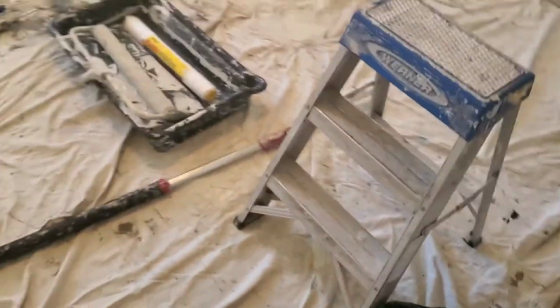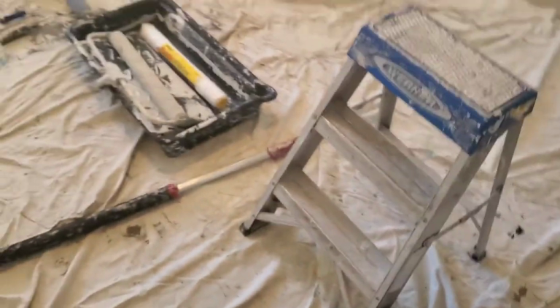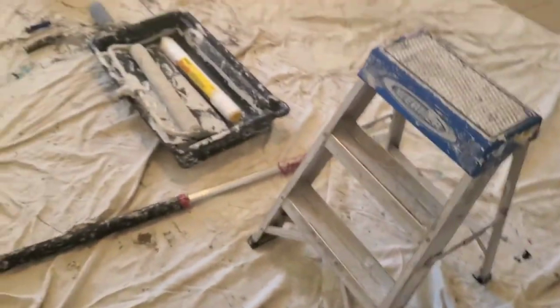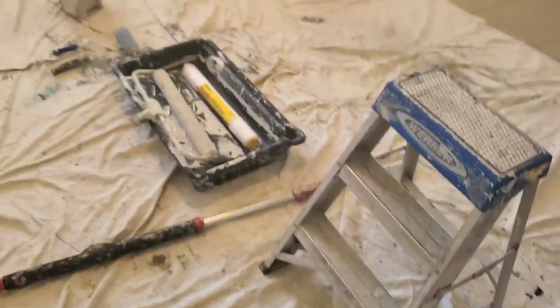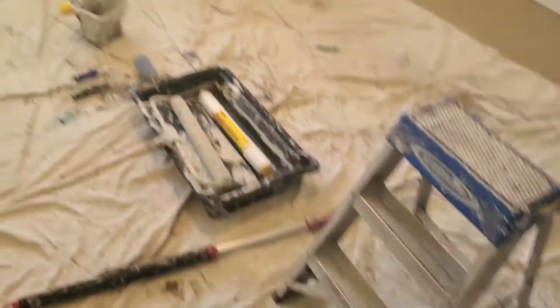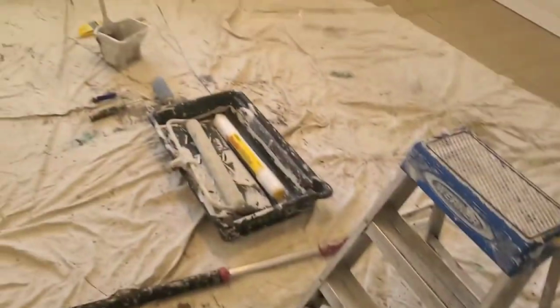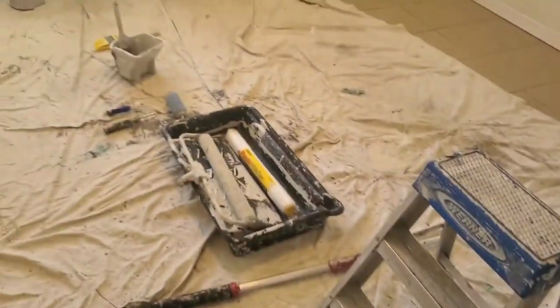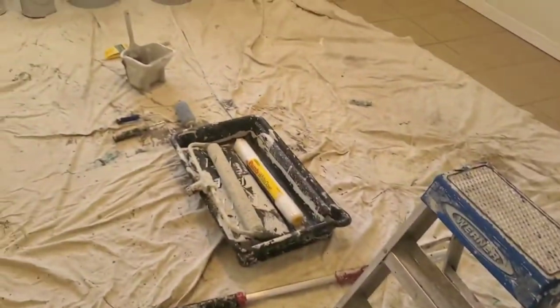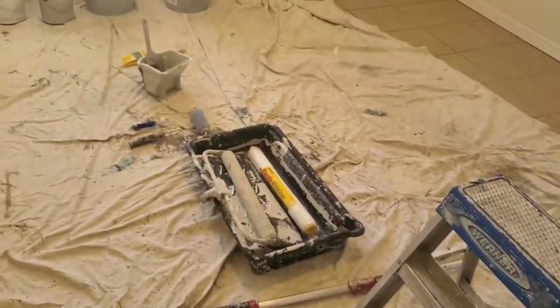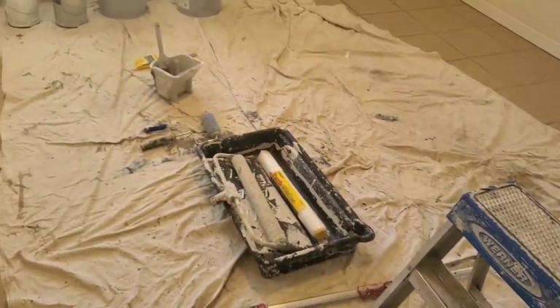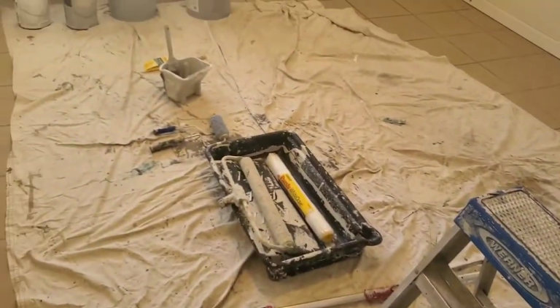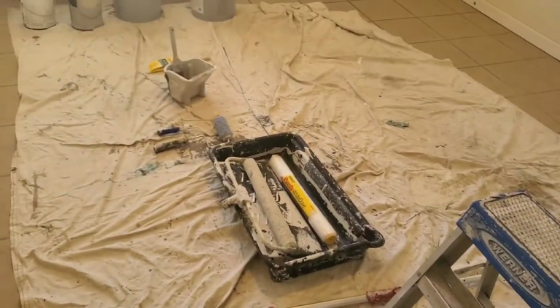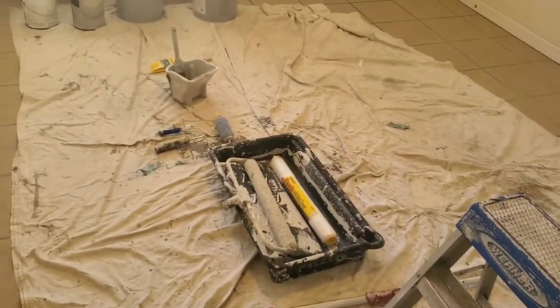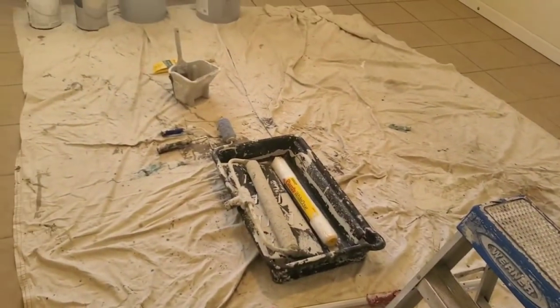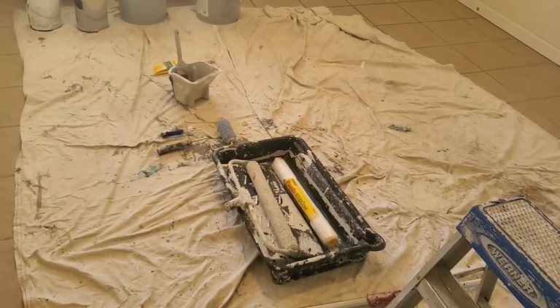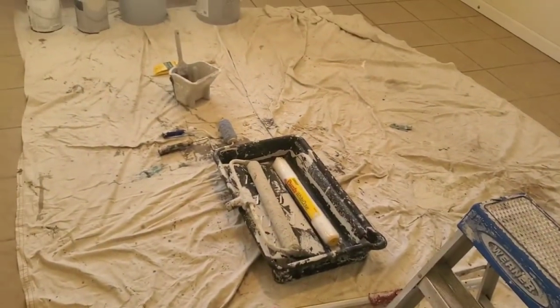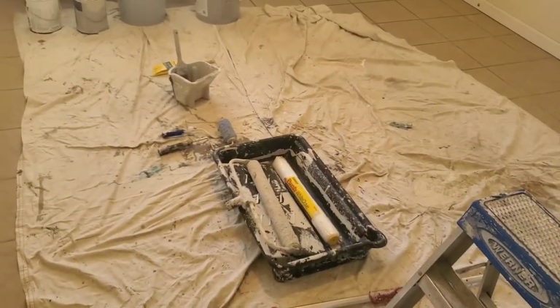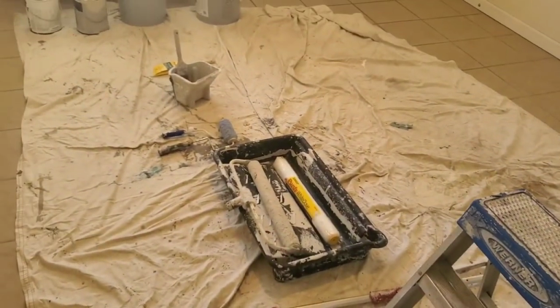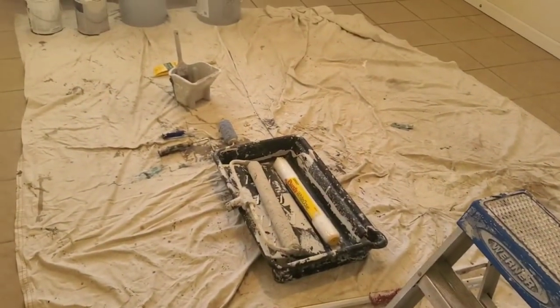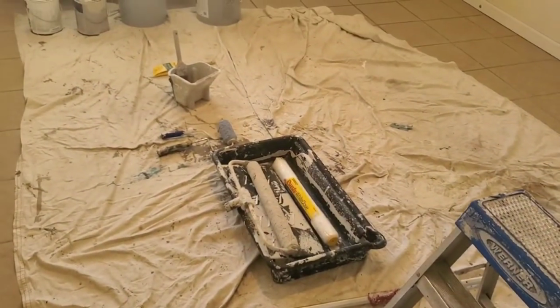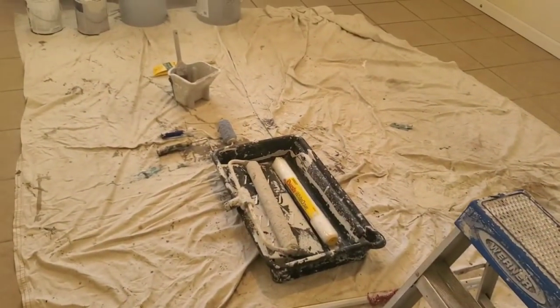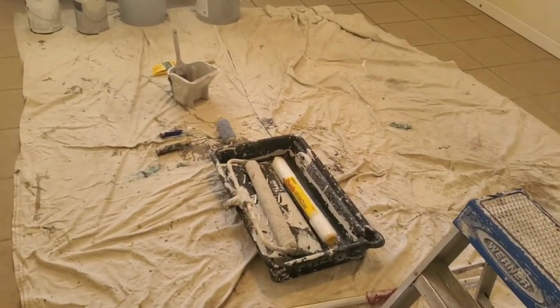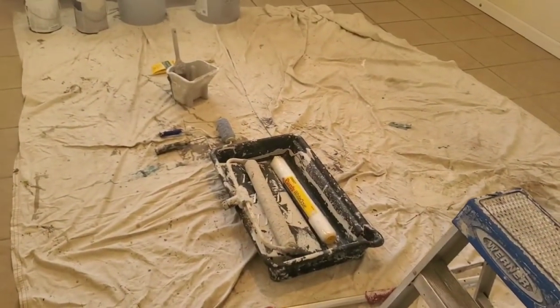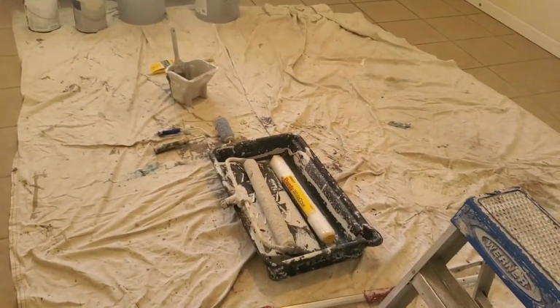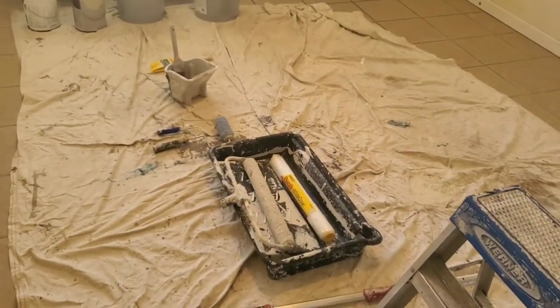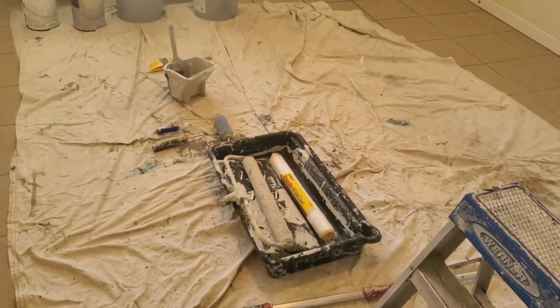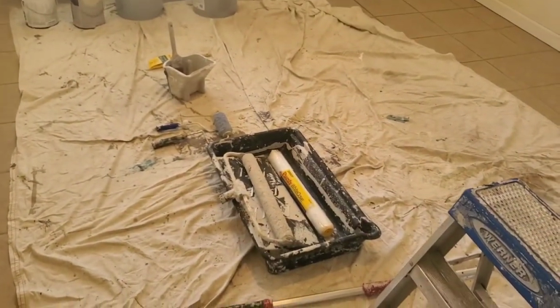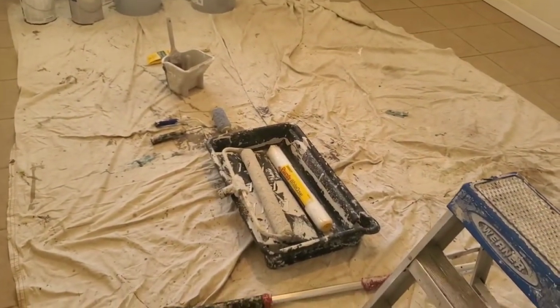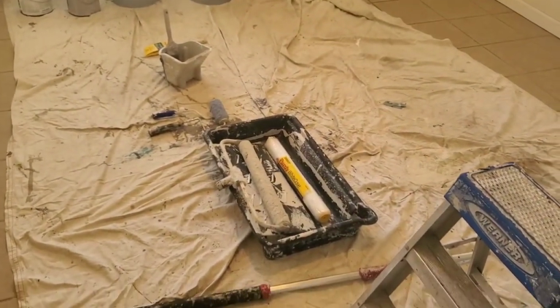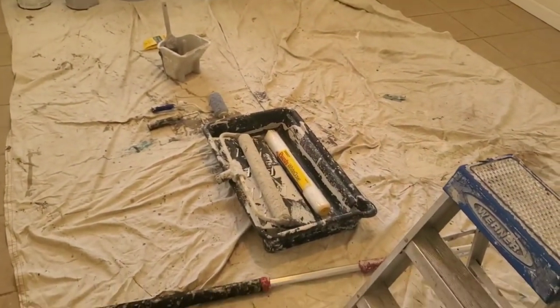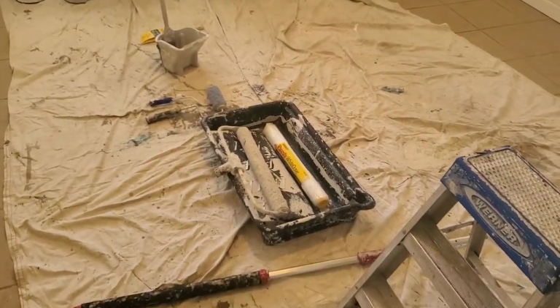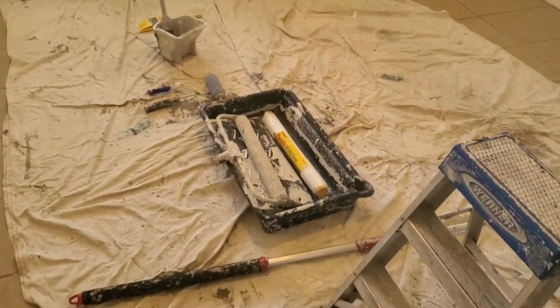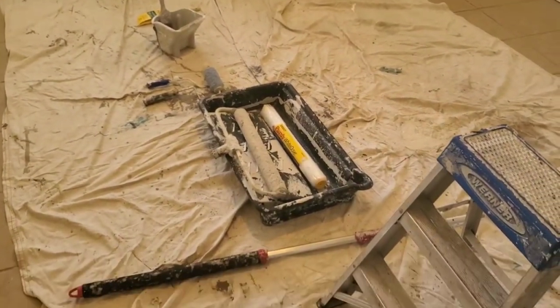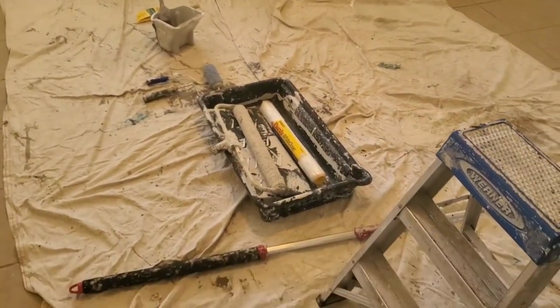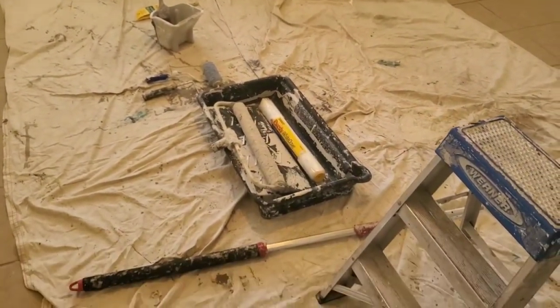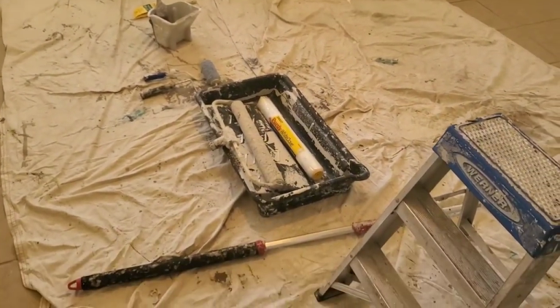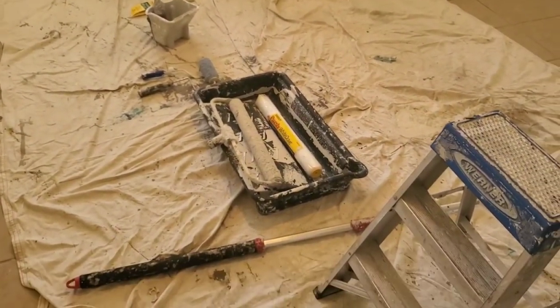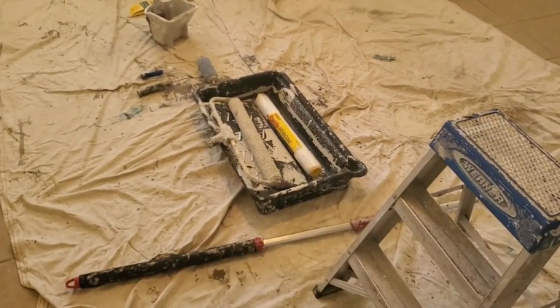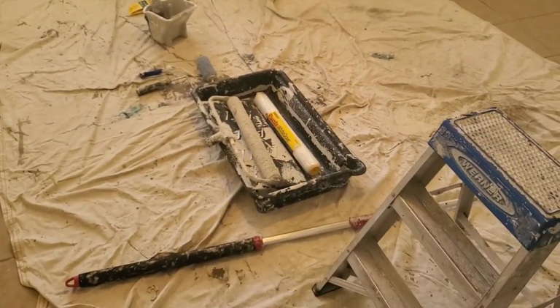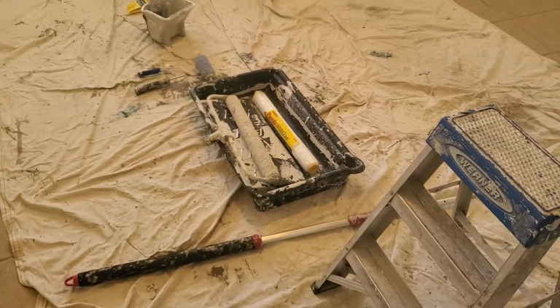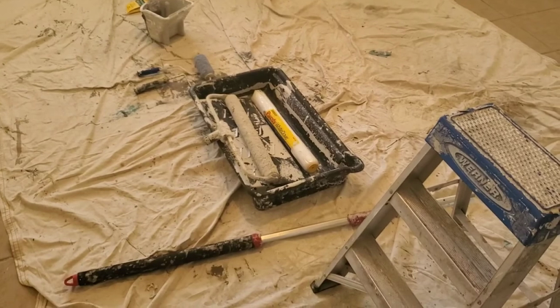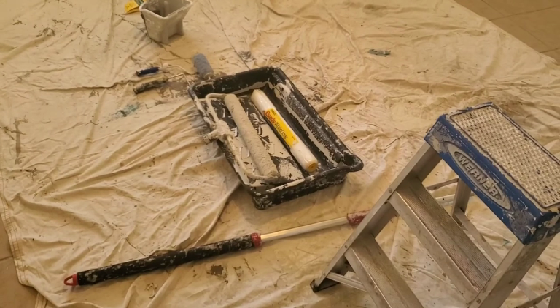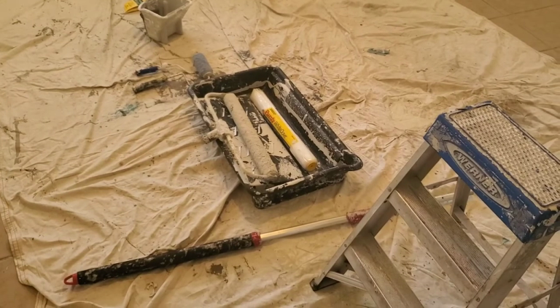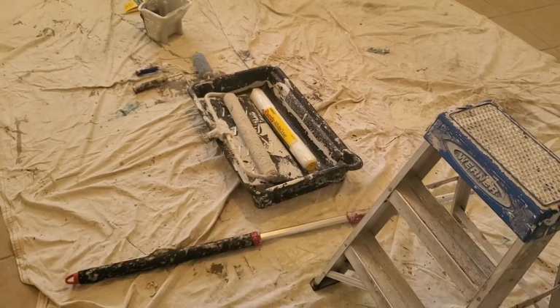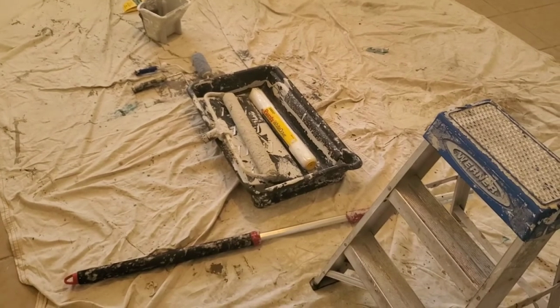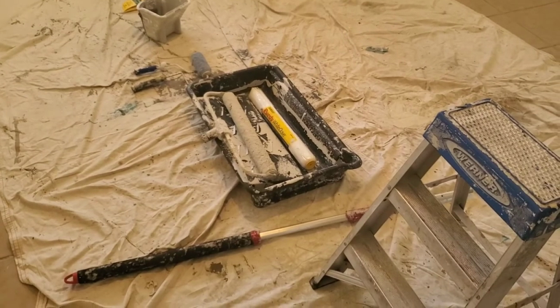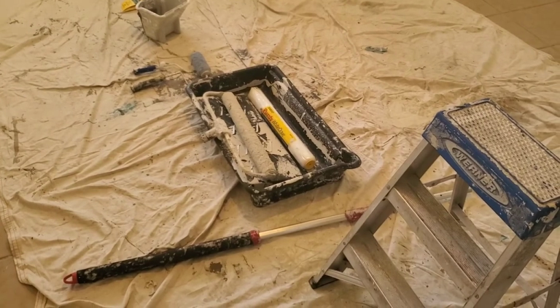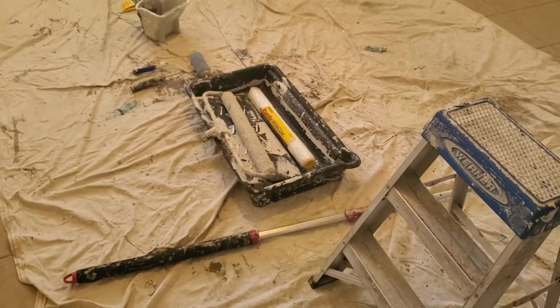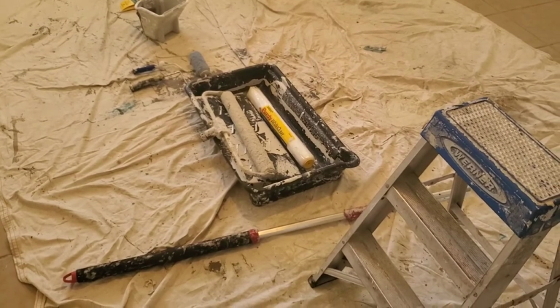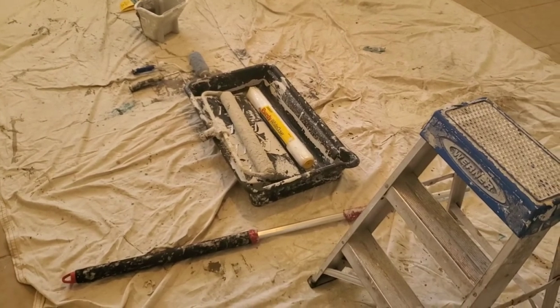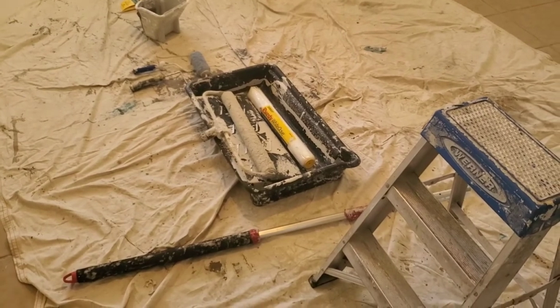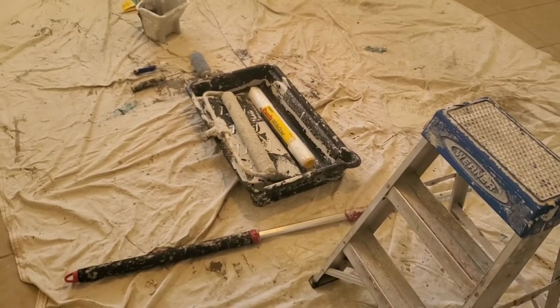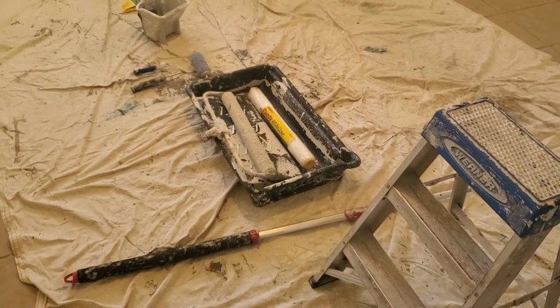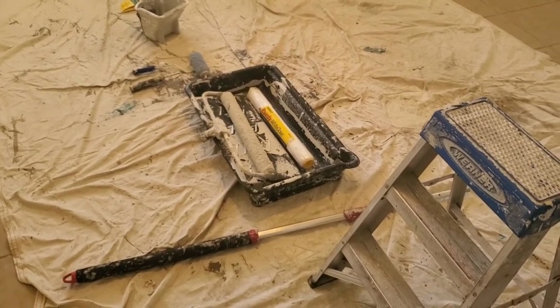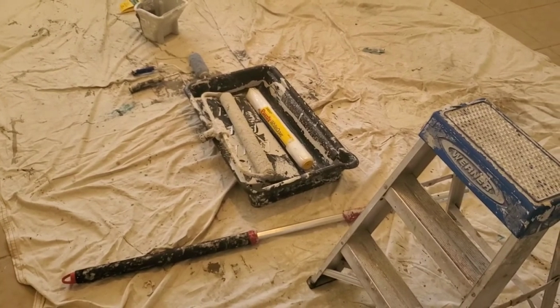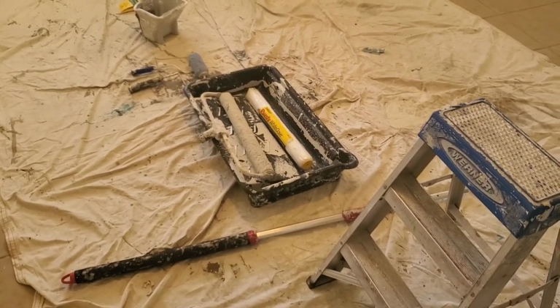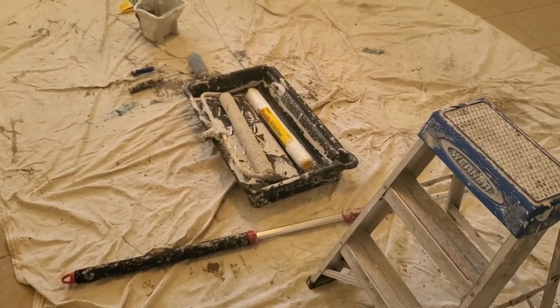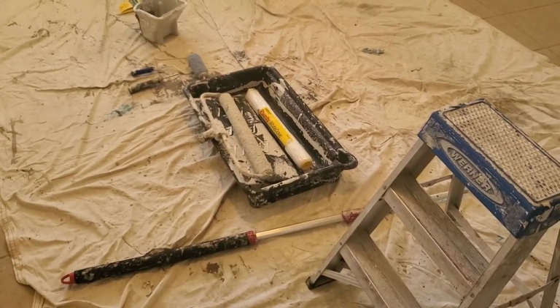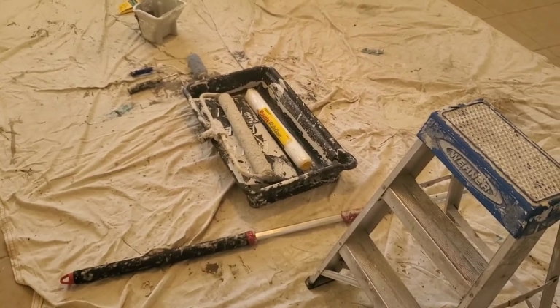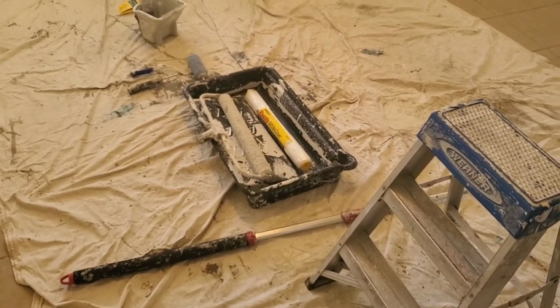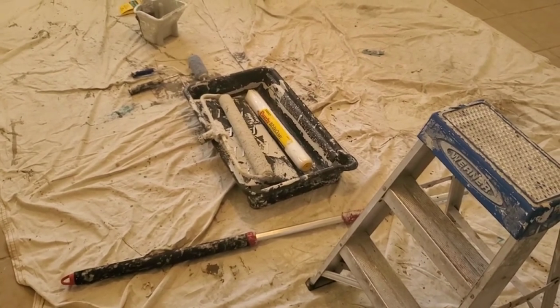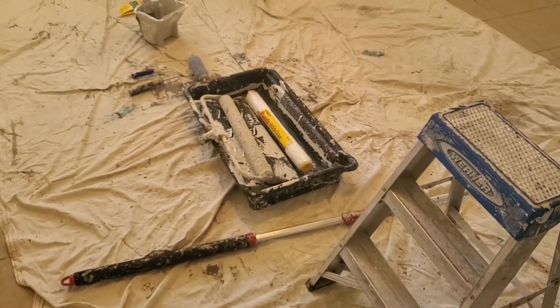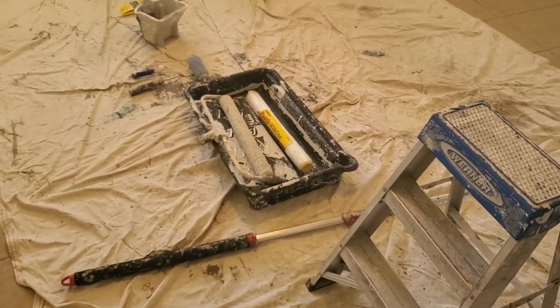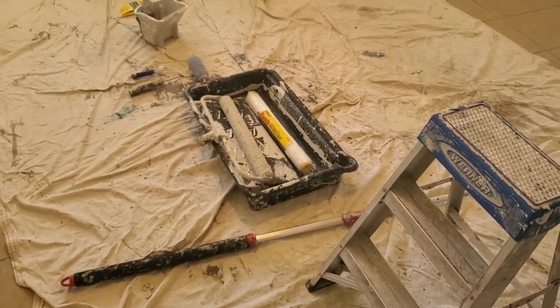That's the basic equipment setup I have for painting. Hopefully this helps you — if you have any questions please leave them in the comments below. Thanks for watching.